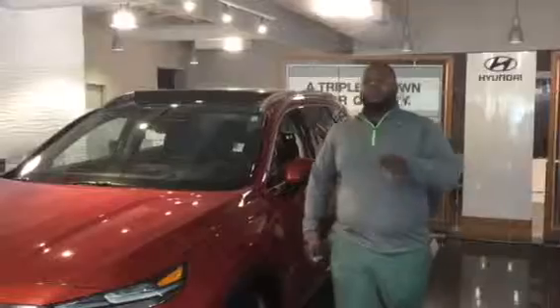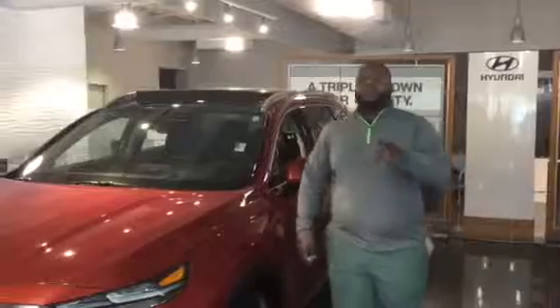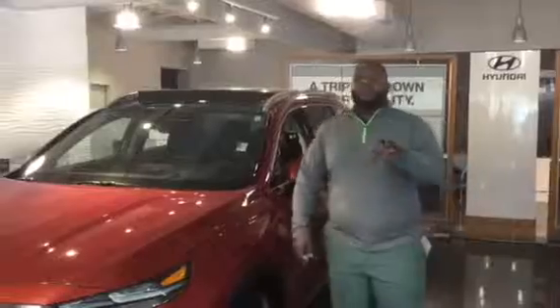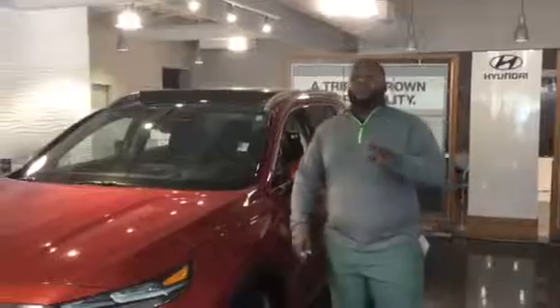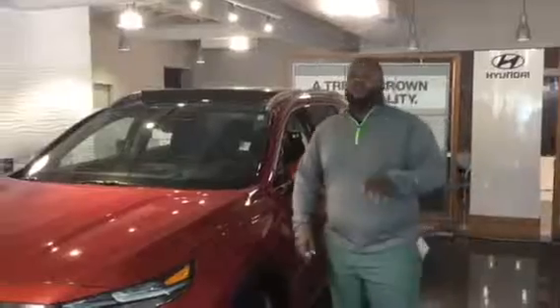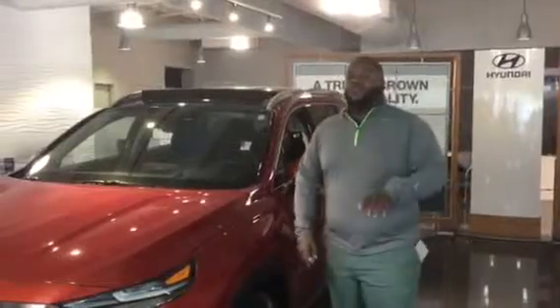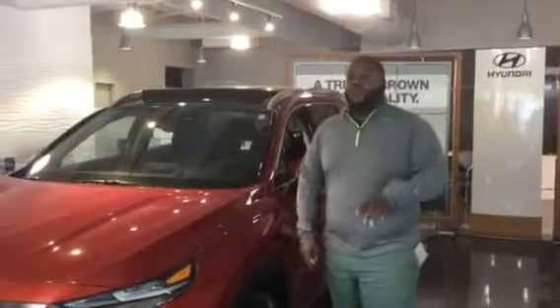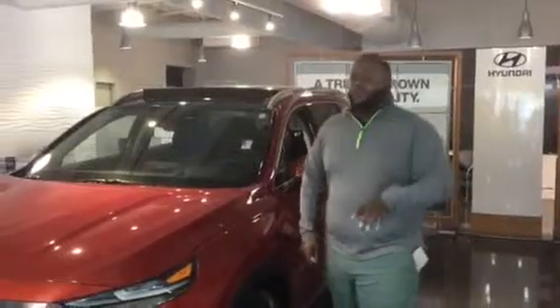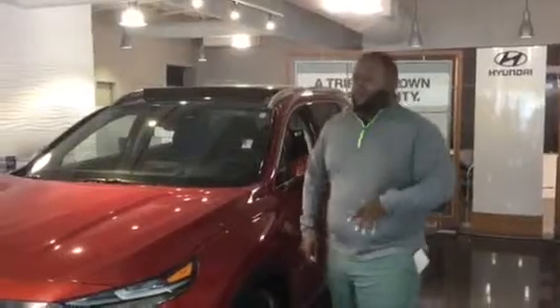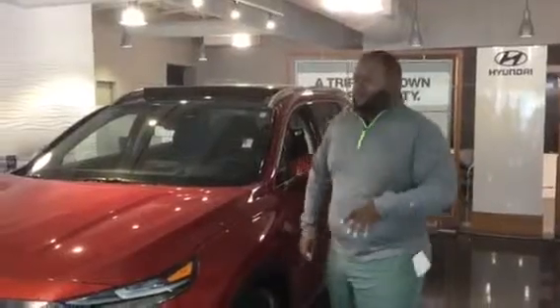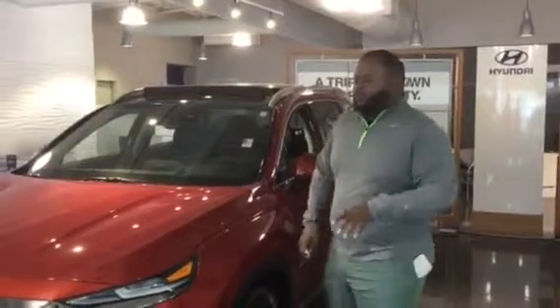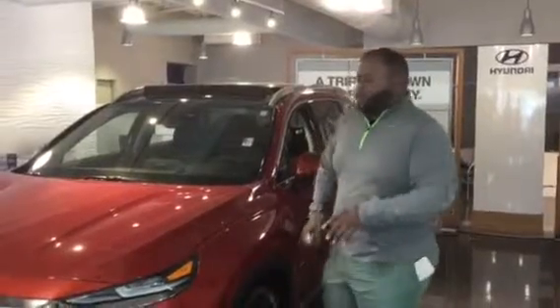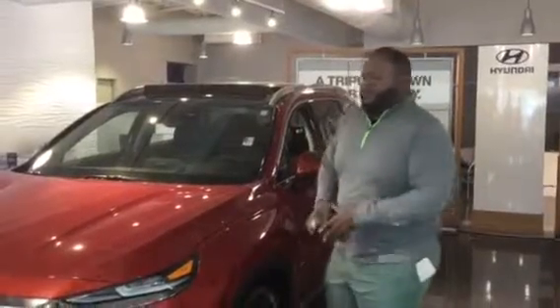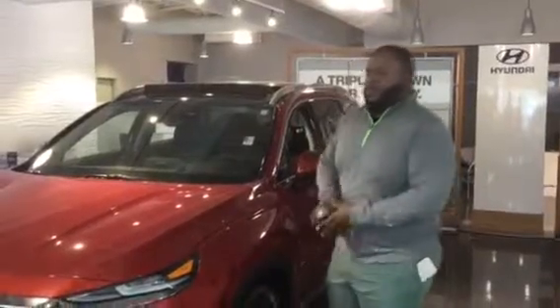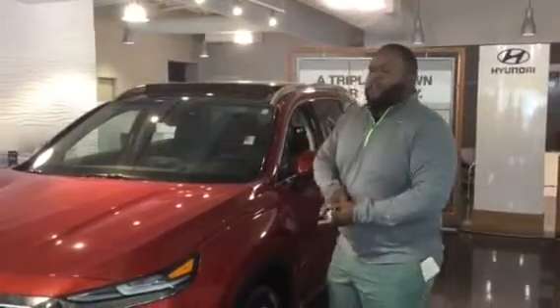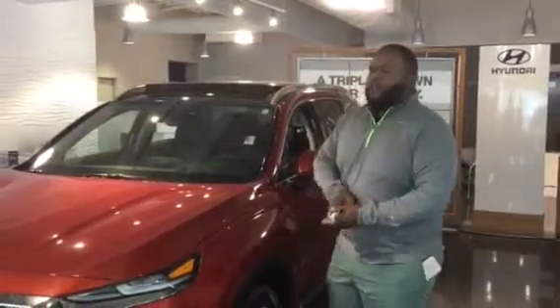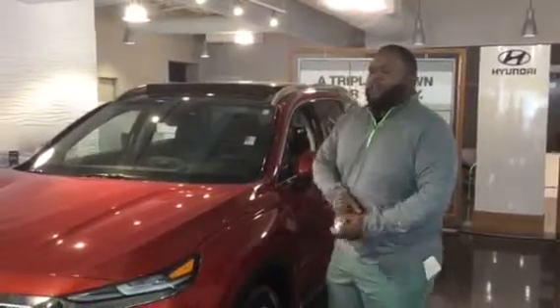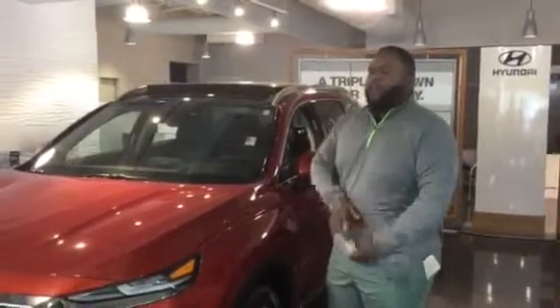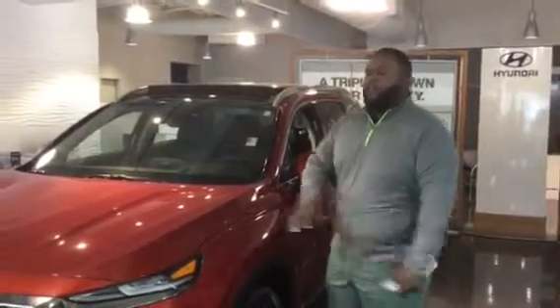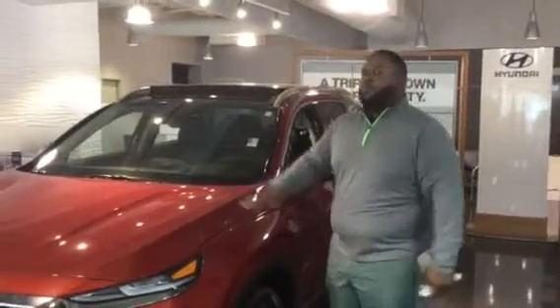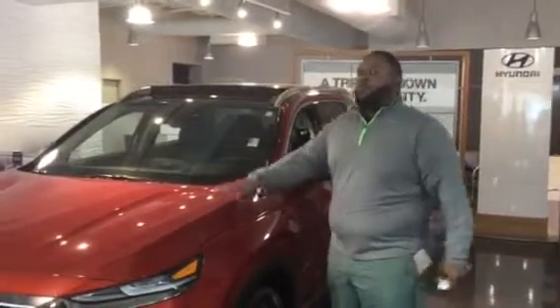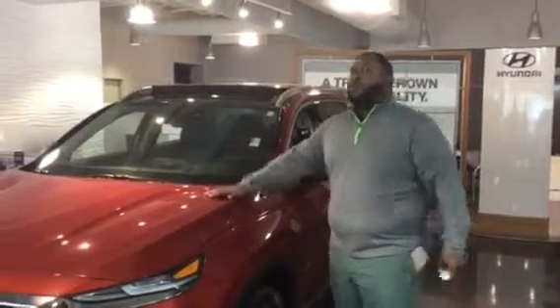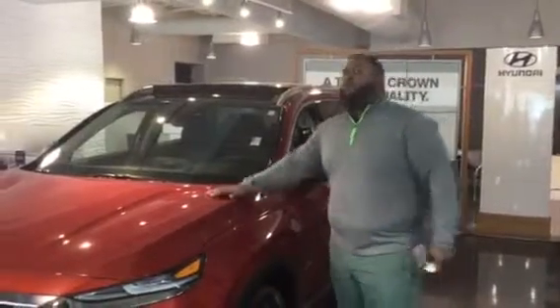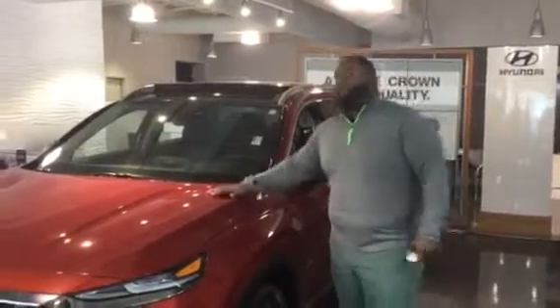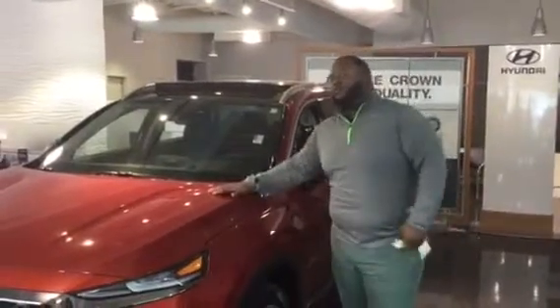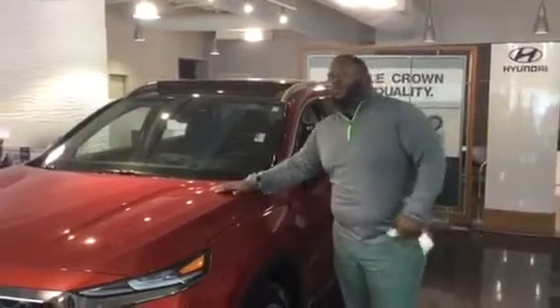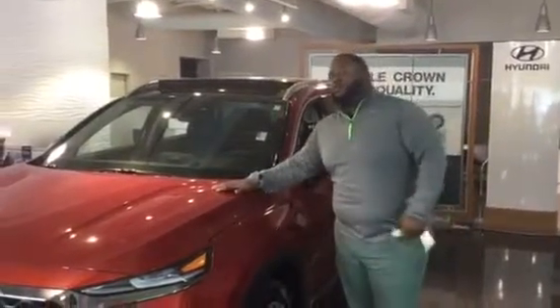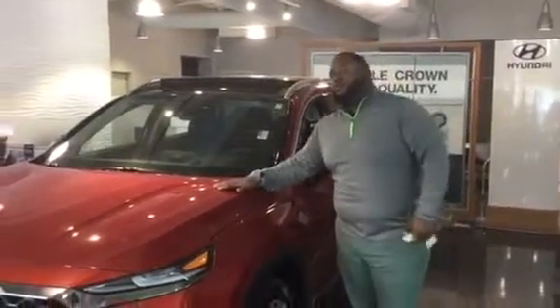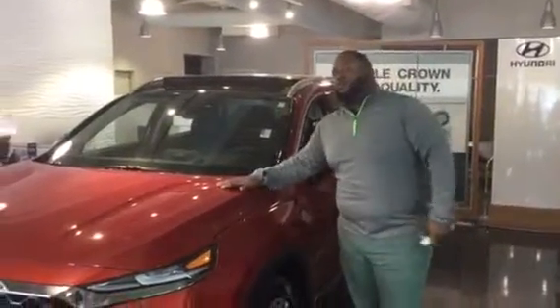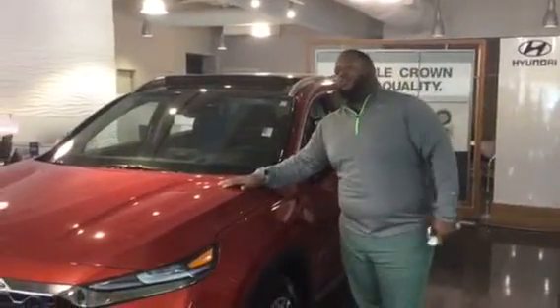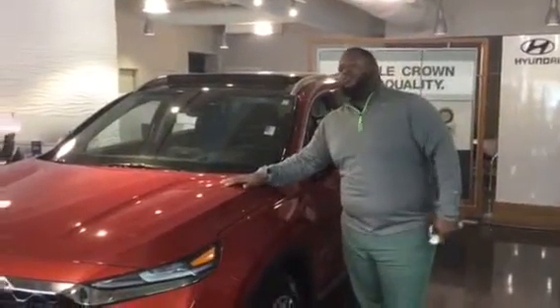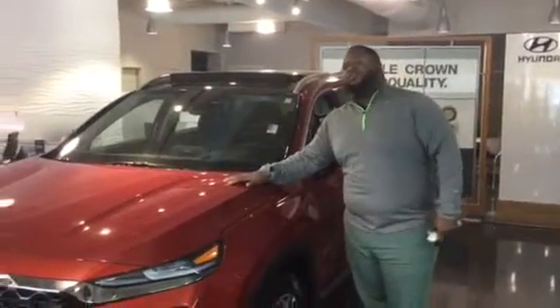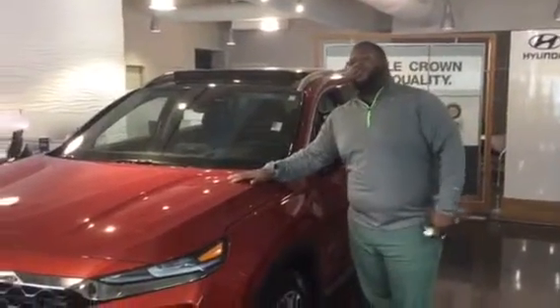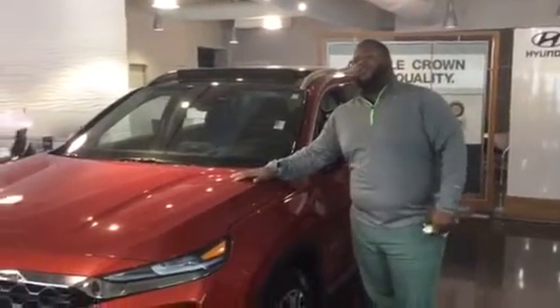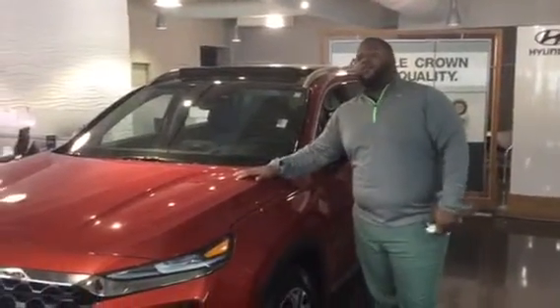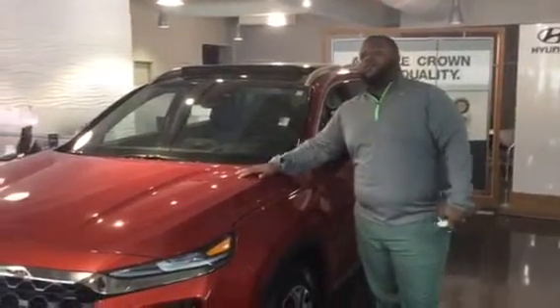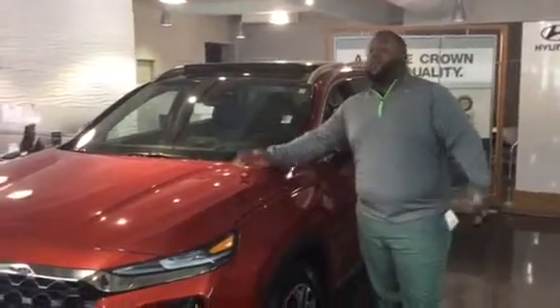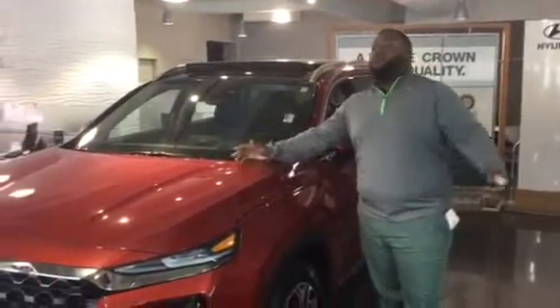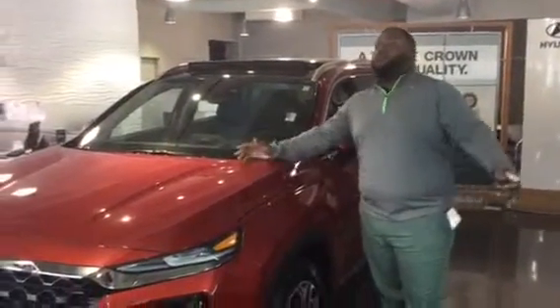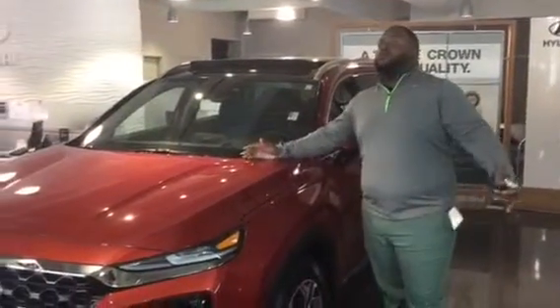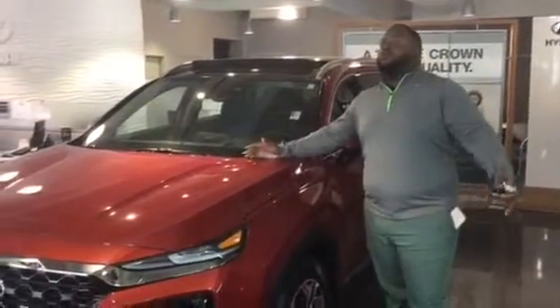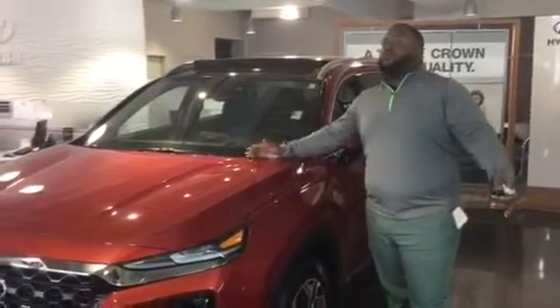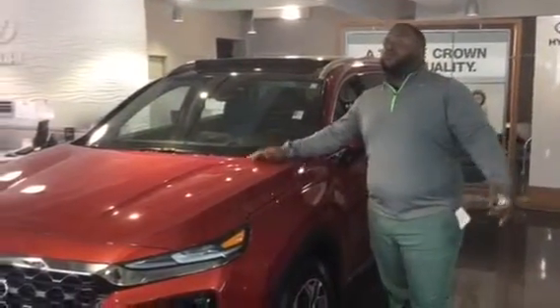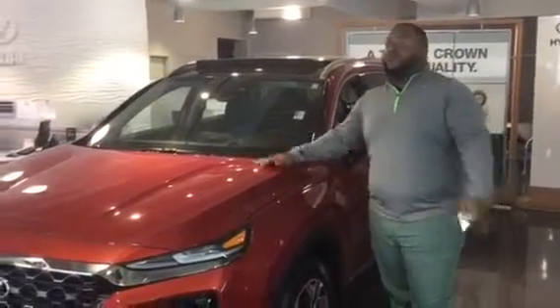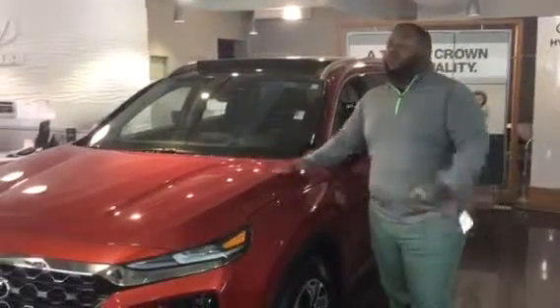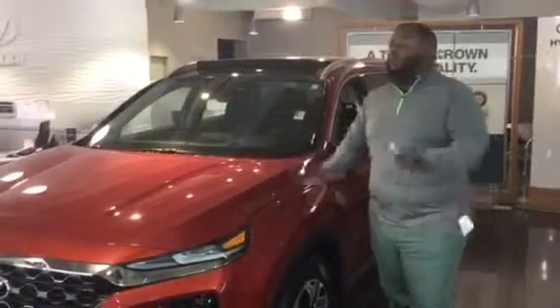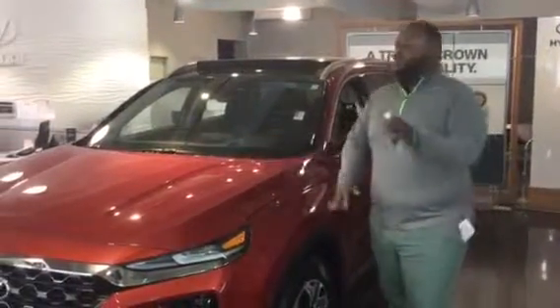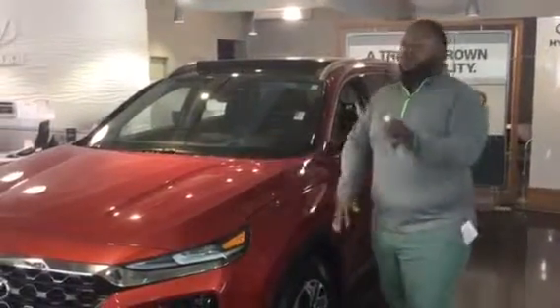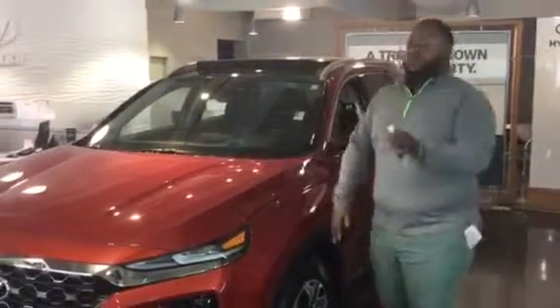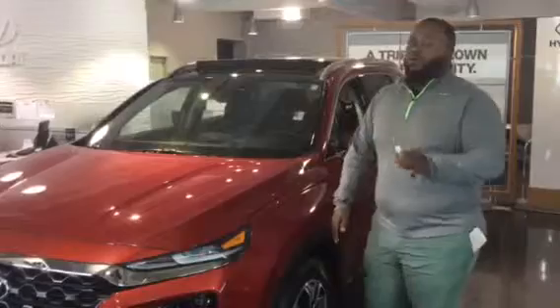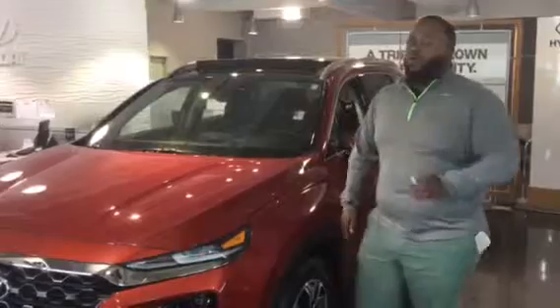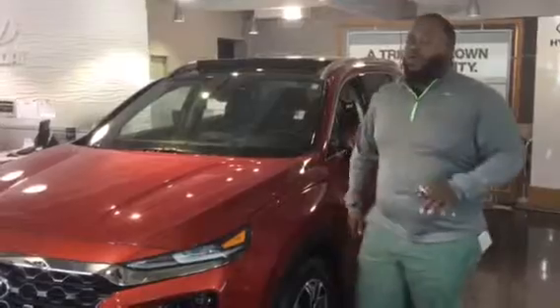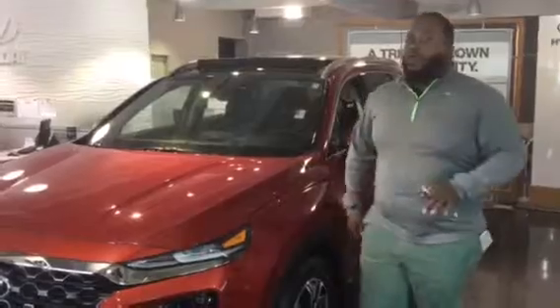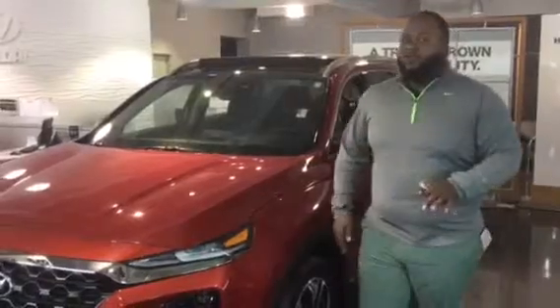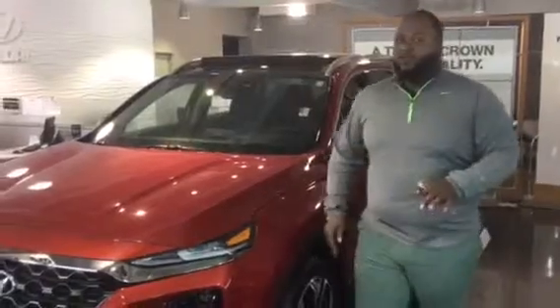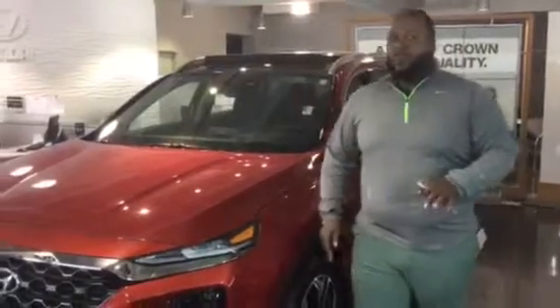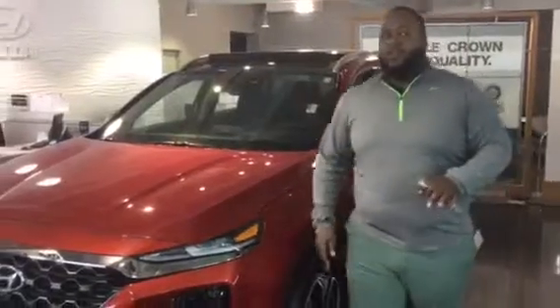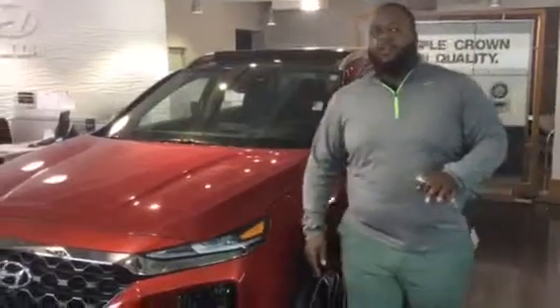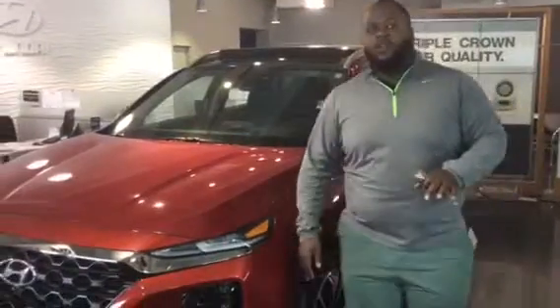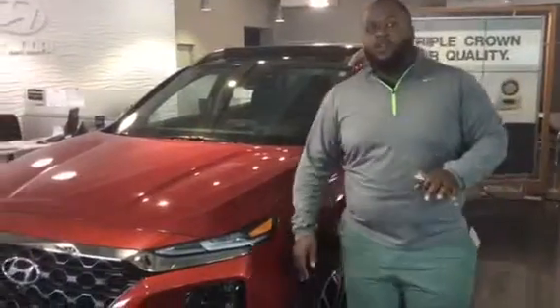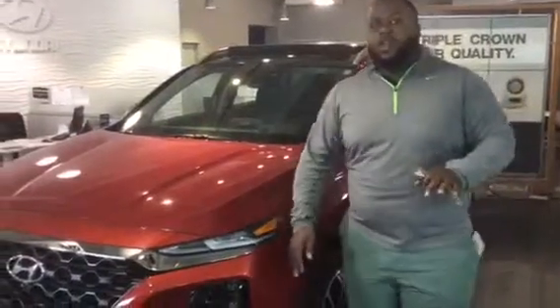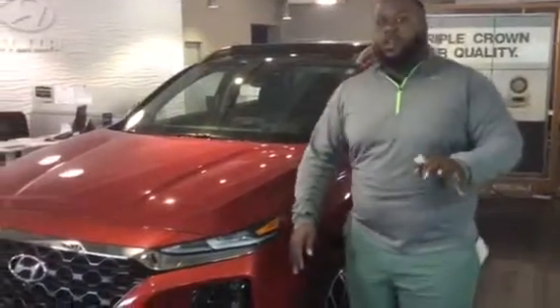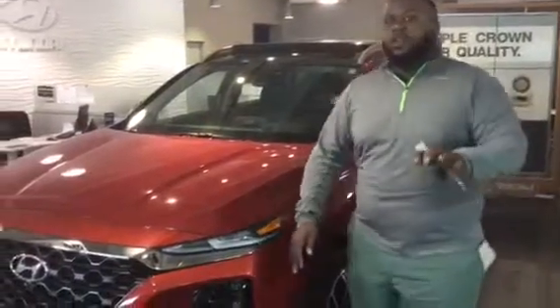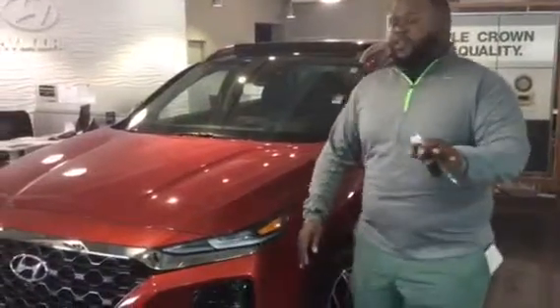Hello Dave, thank you for your entry on the Santa Fe. As you can see, I have a brand new 2019 Santa Fe right here on the showroom. It's a beautiful vehicle, so let's take a look at it.